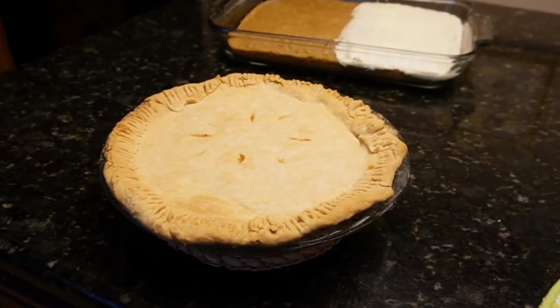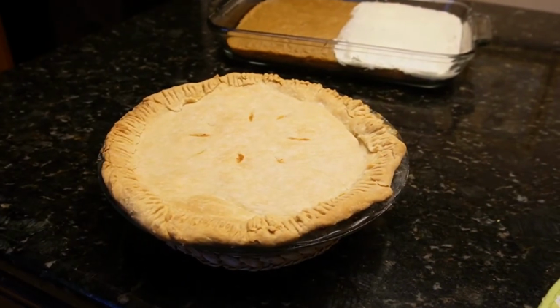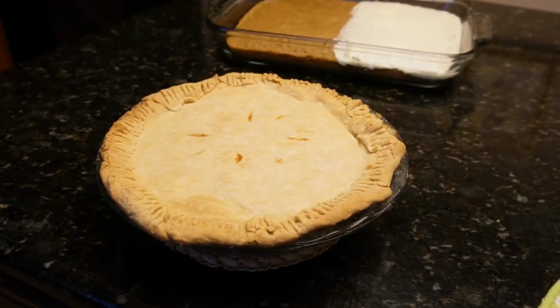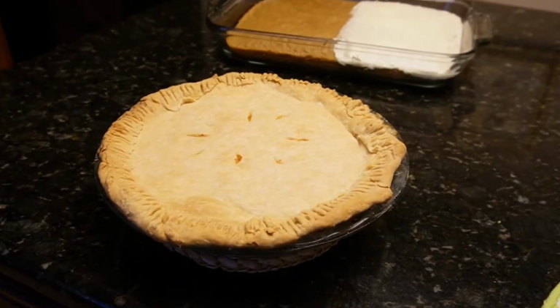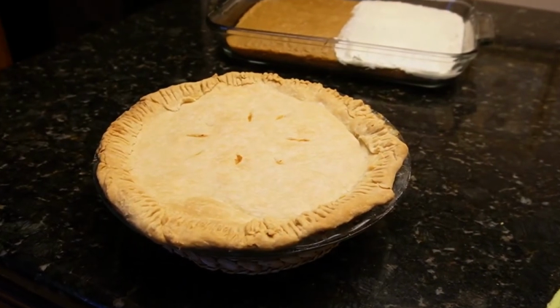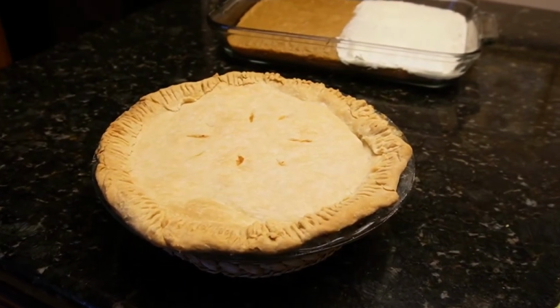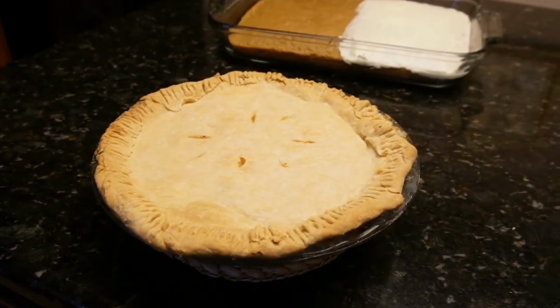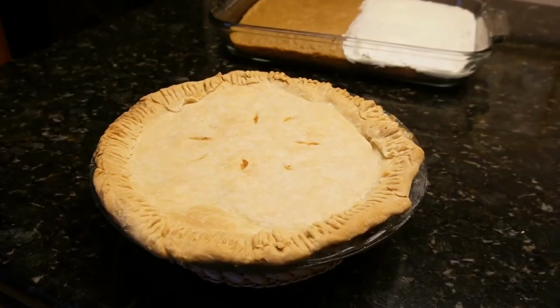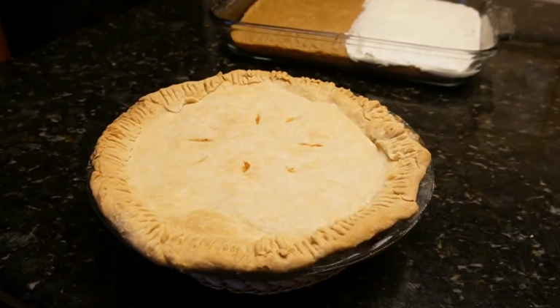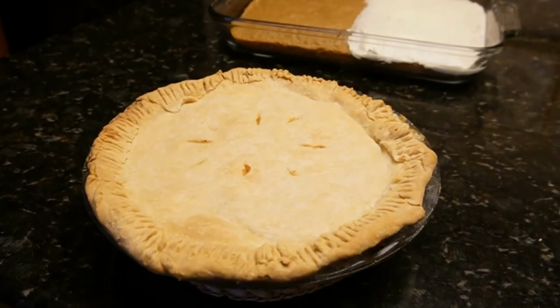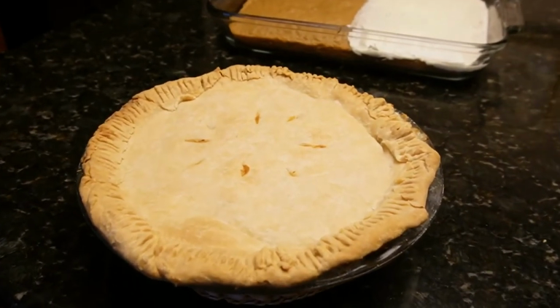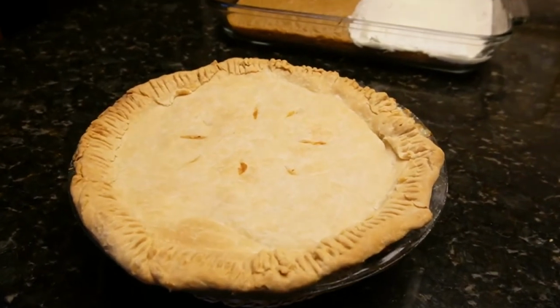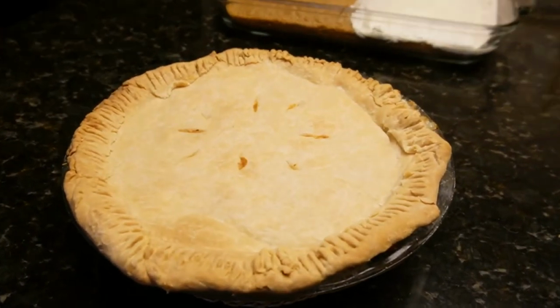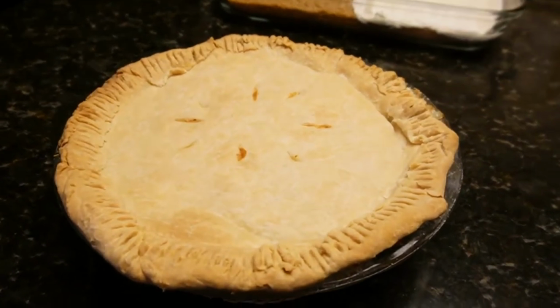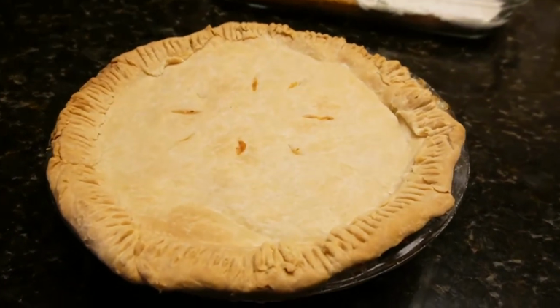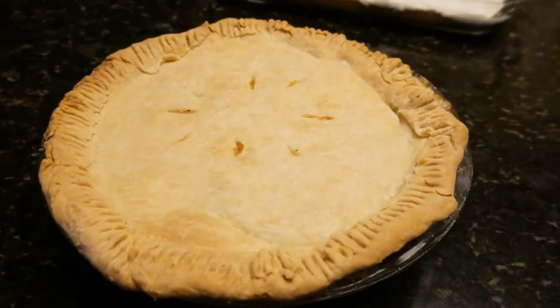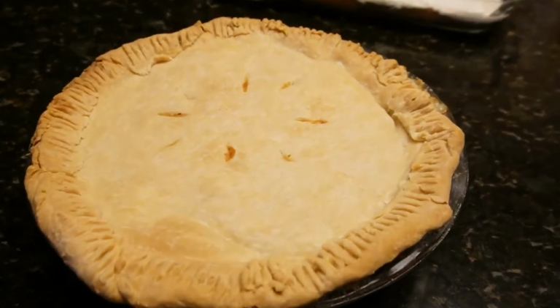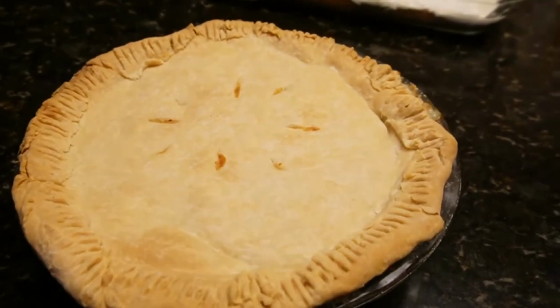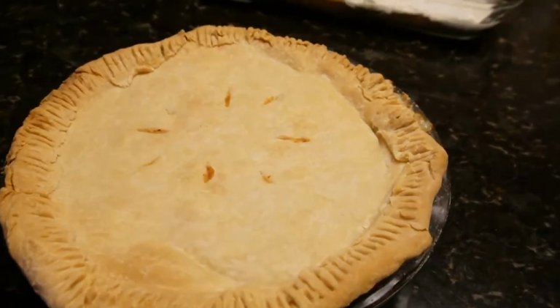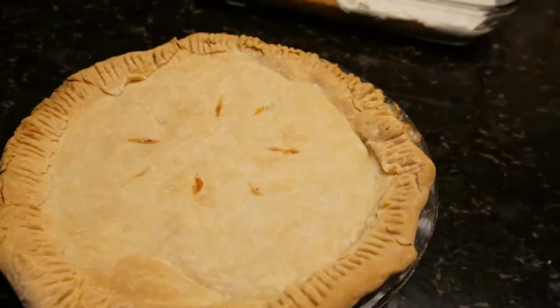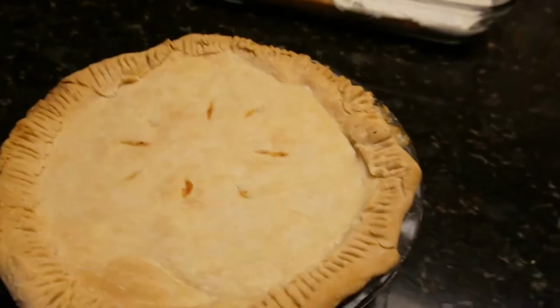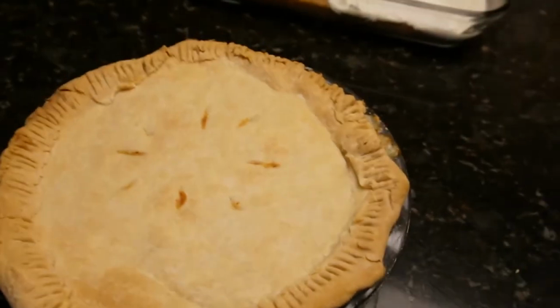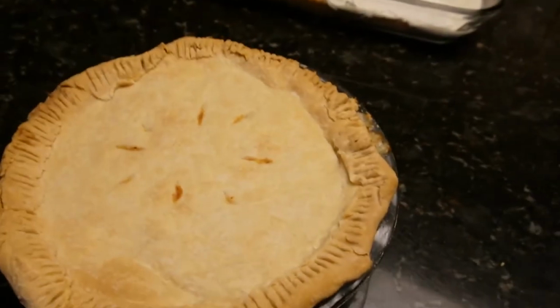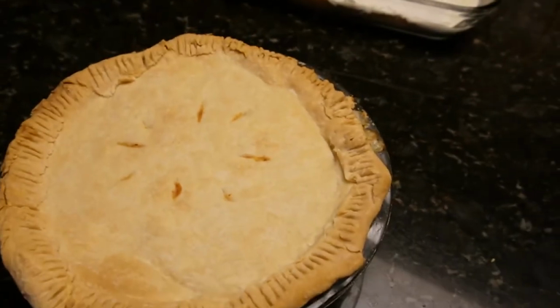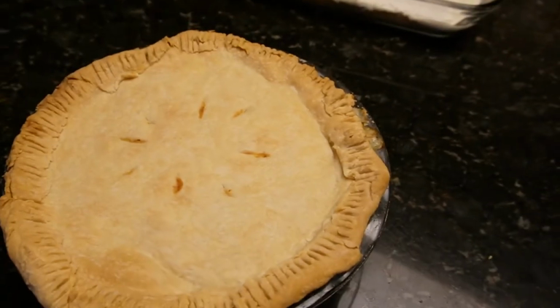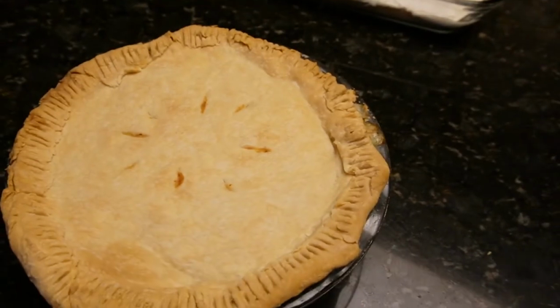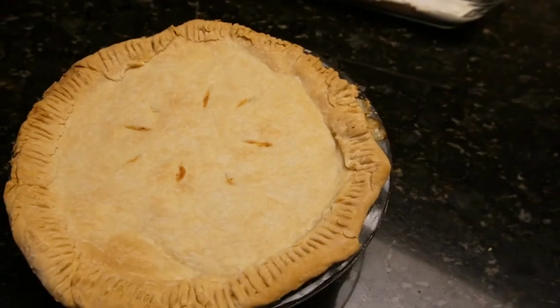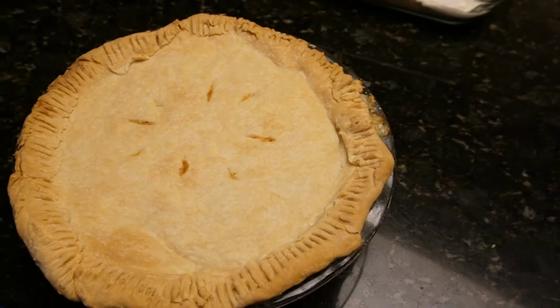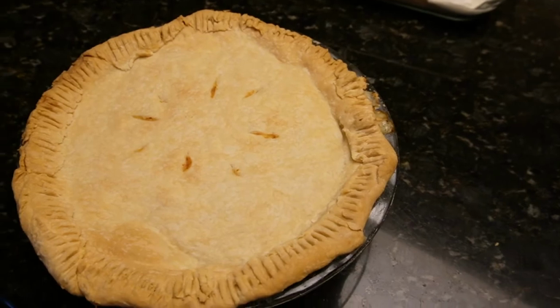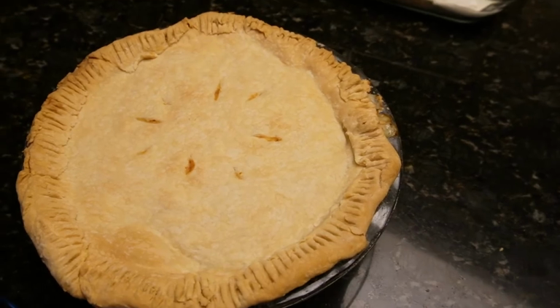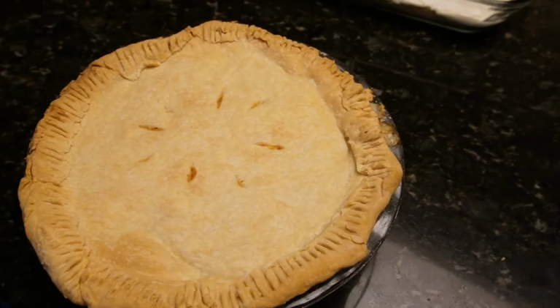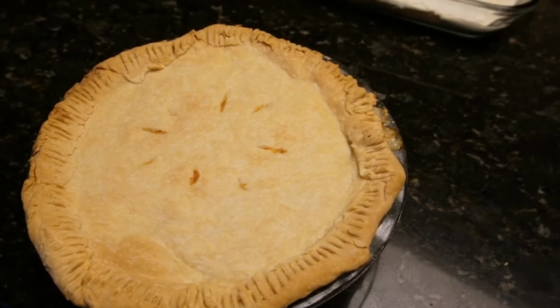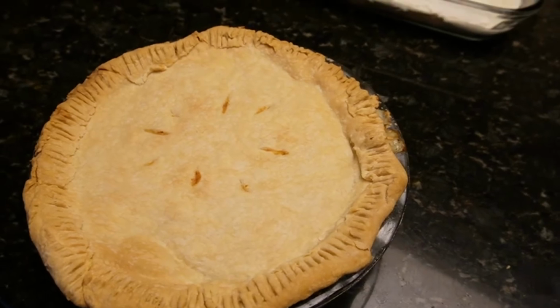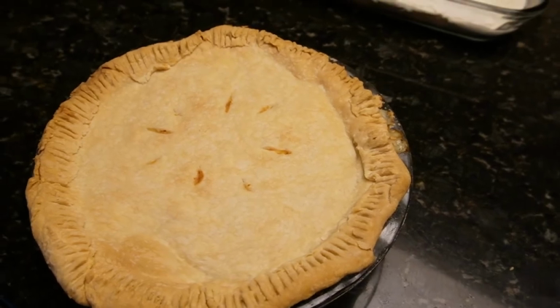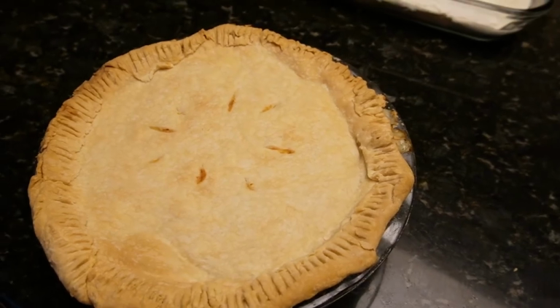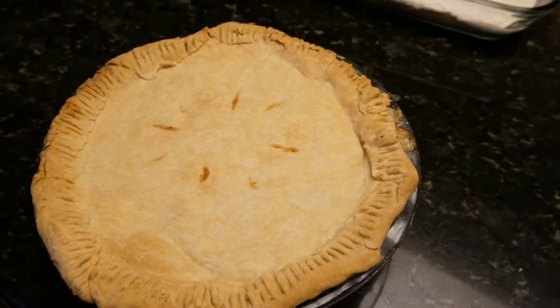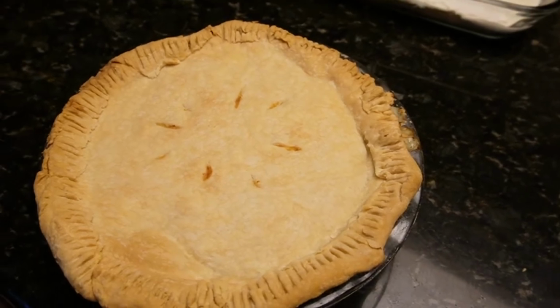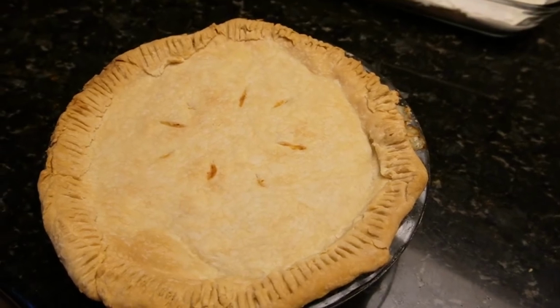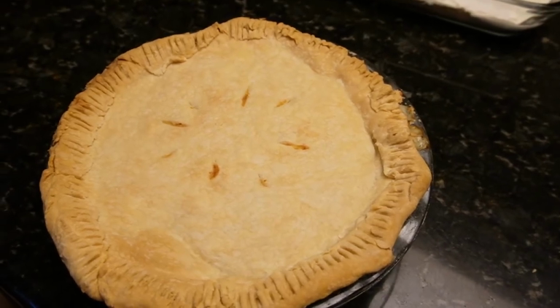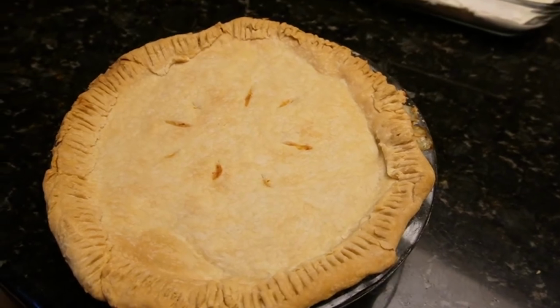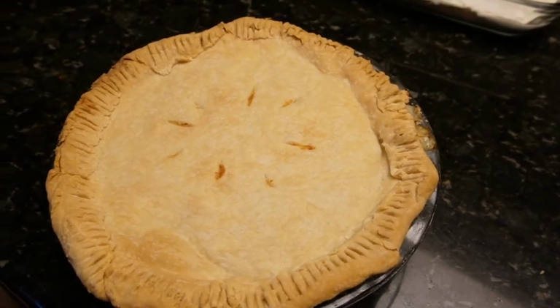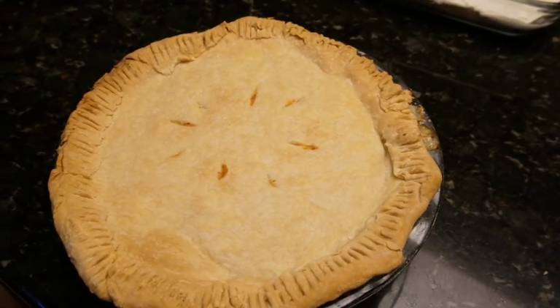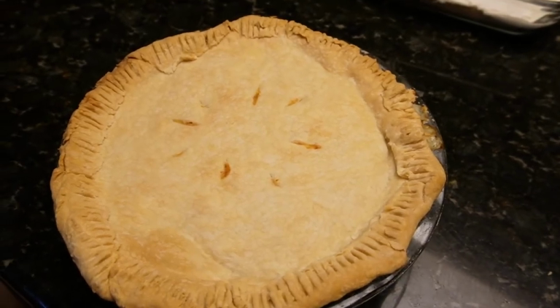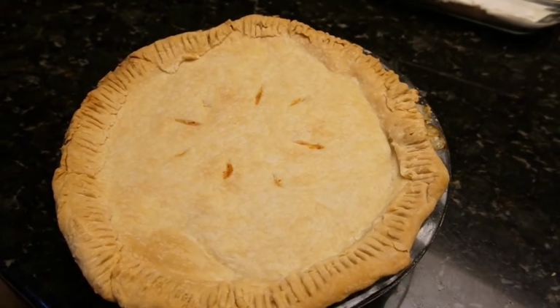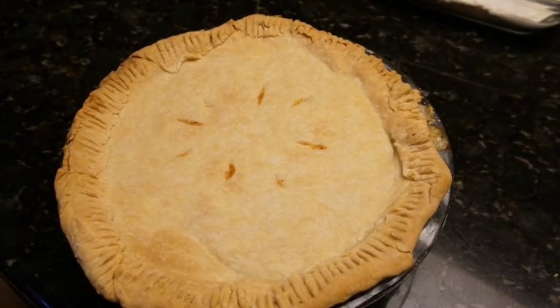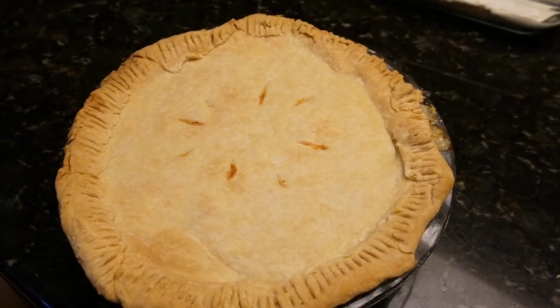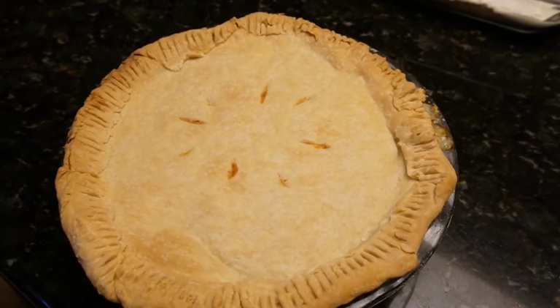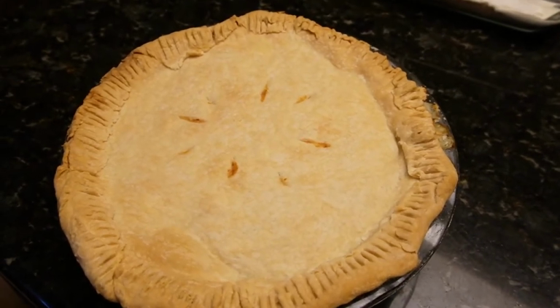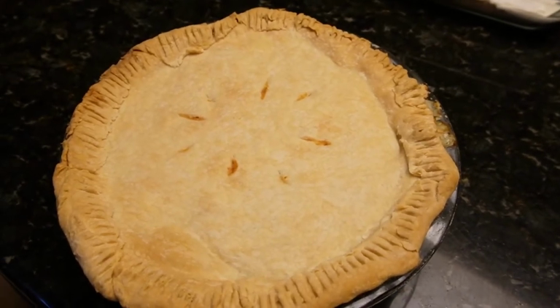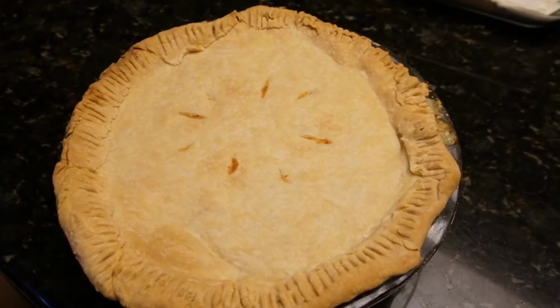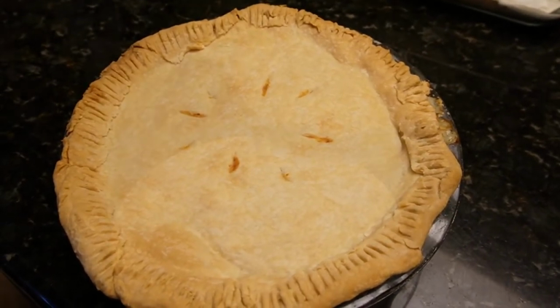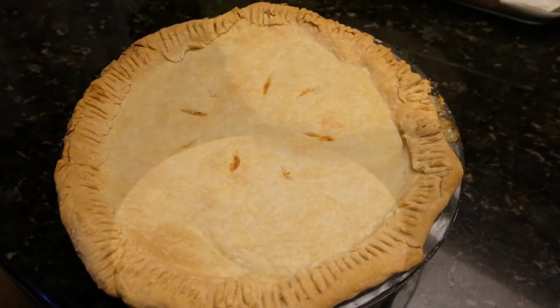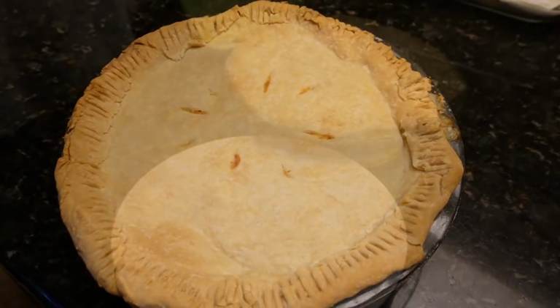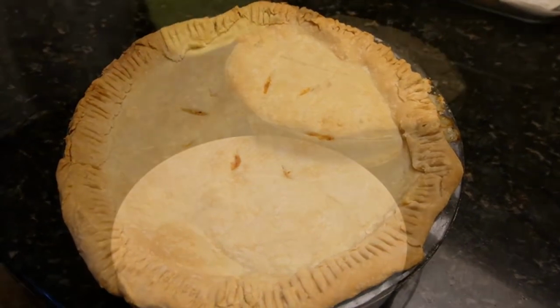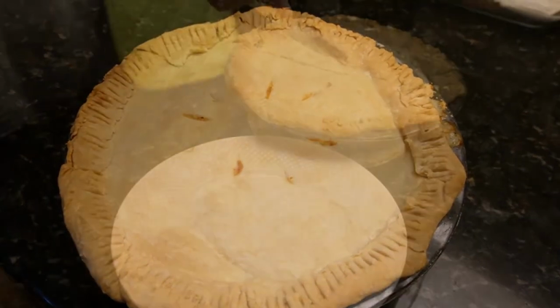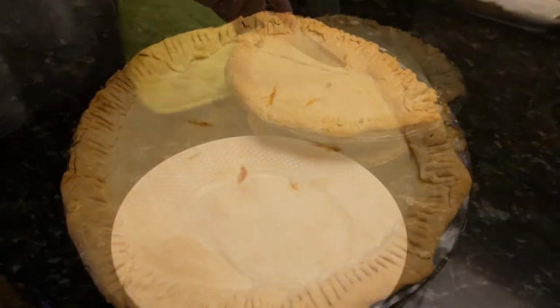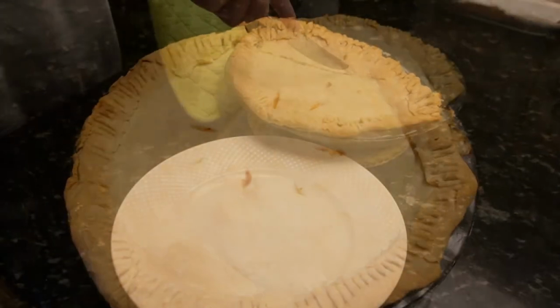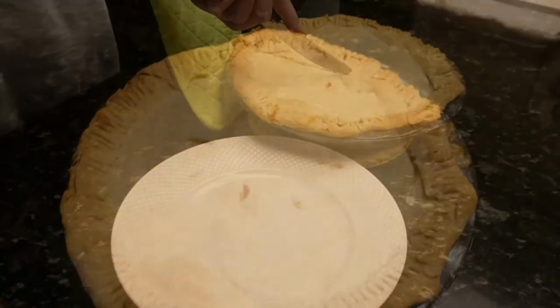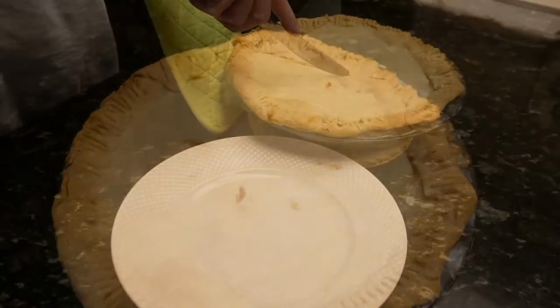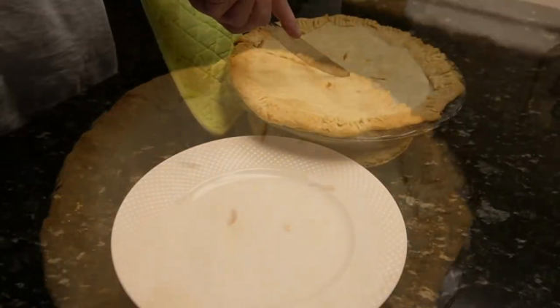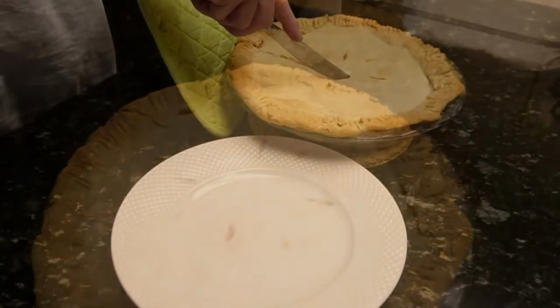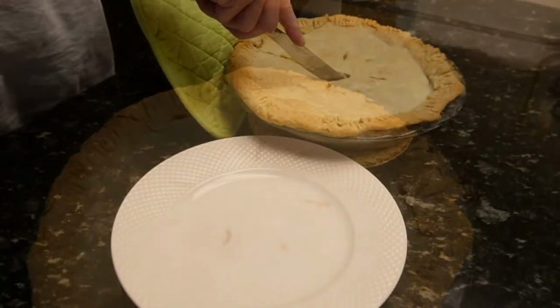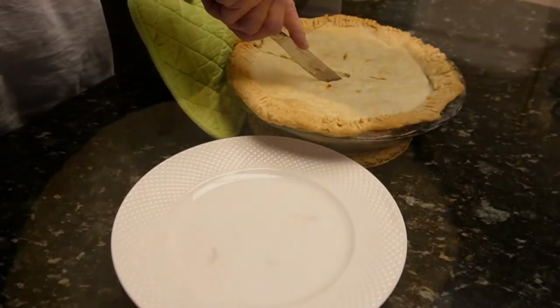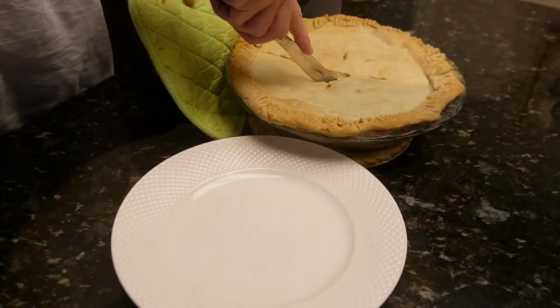Here's the pie fresh out of the oven — it looks really good. I'll show you all when we cut into it after it's rested.